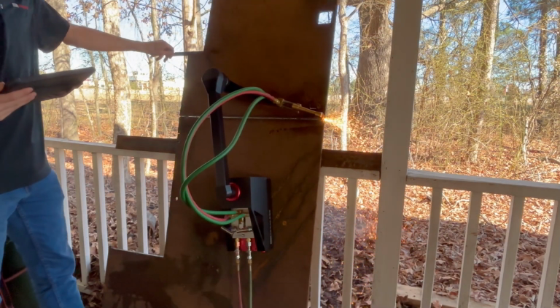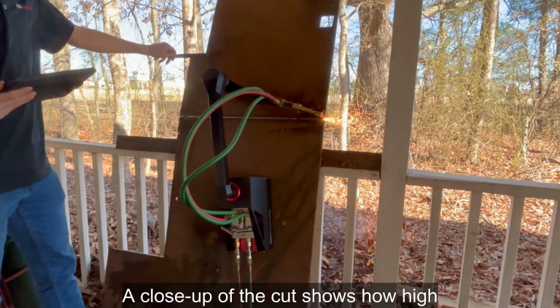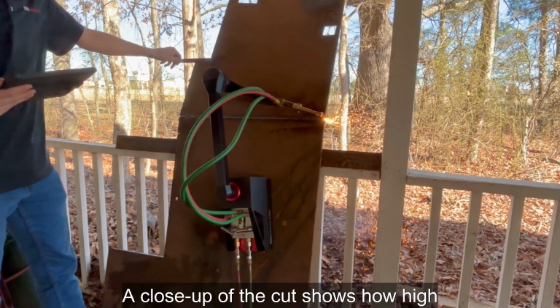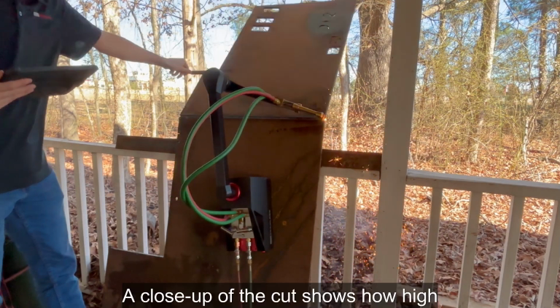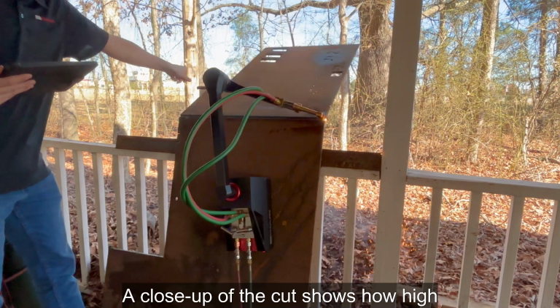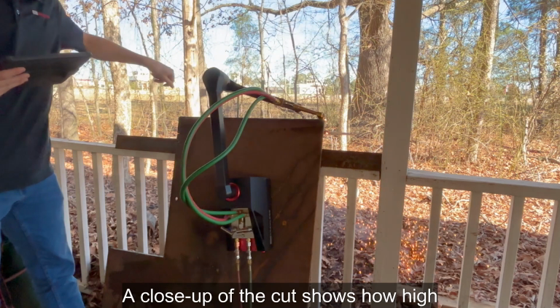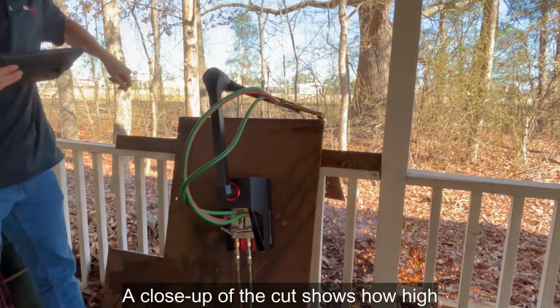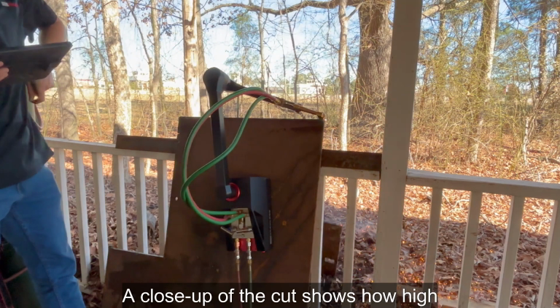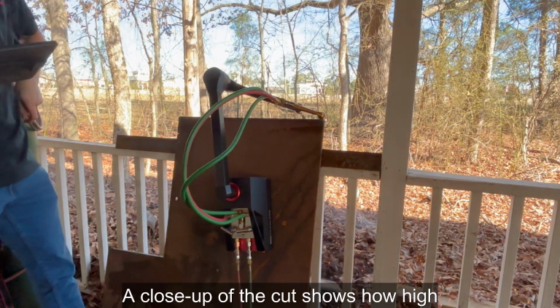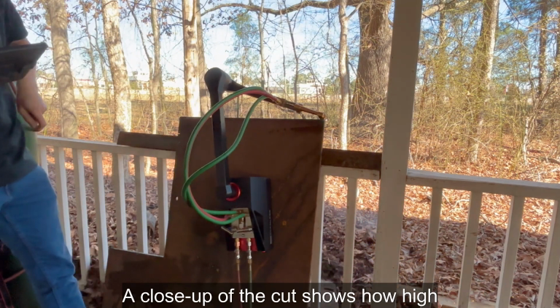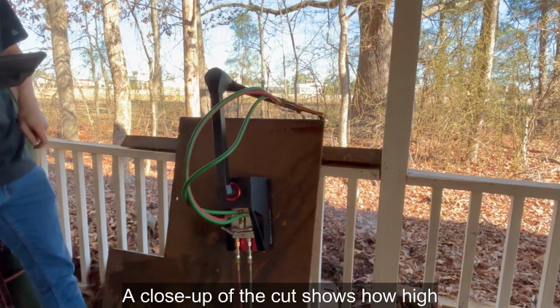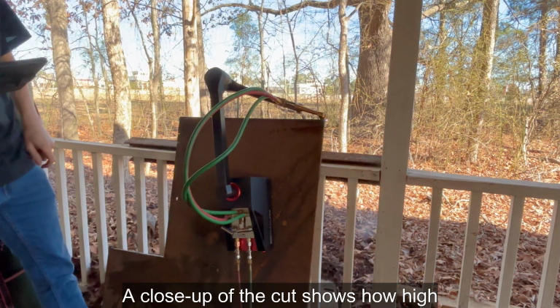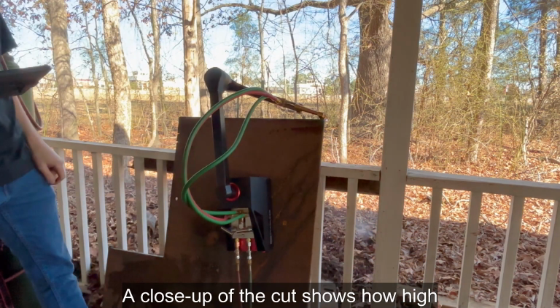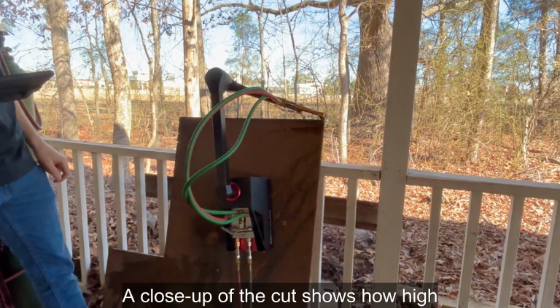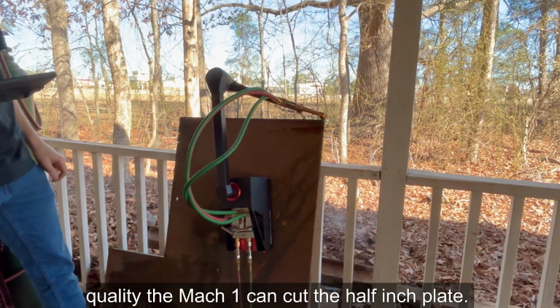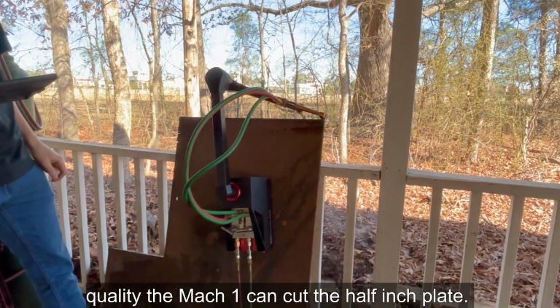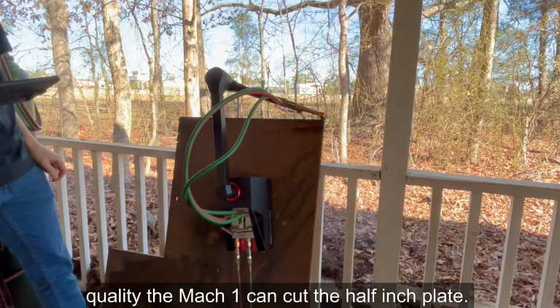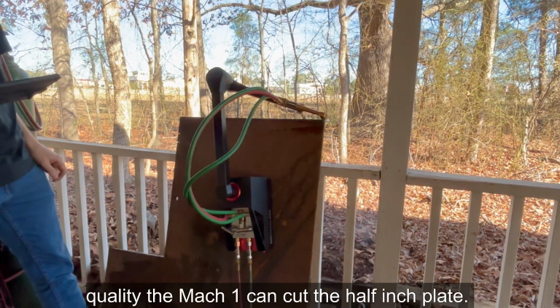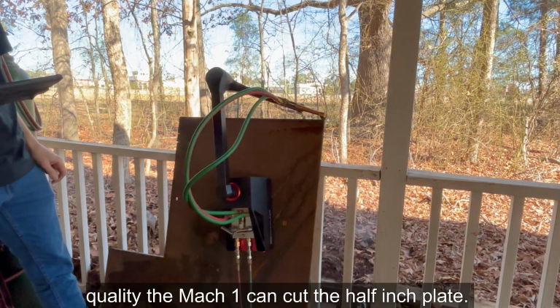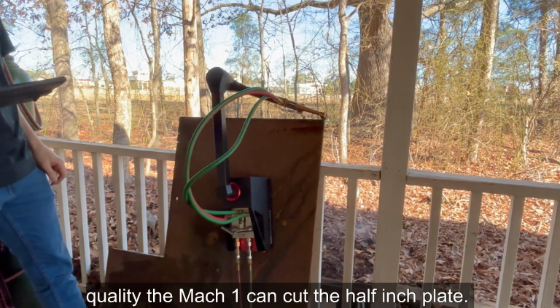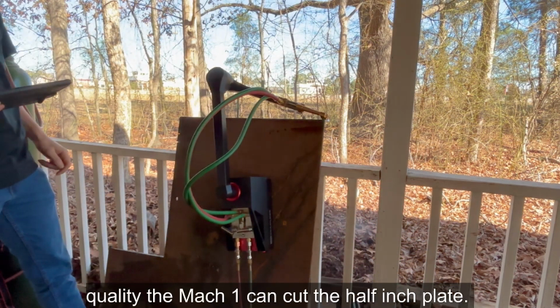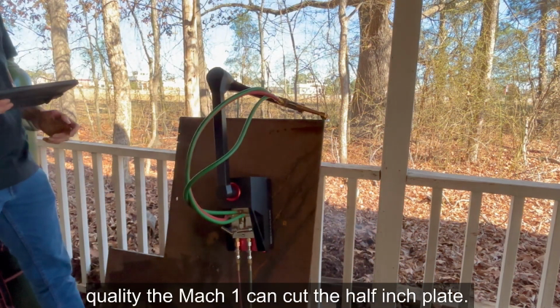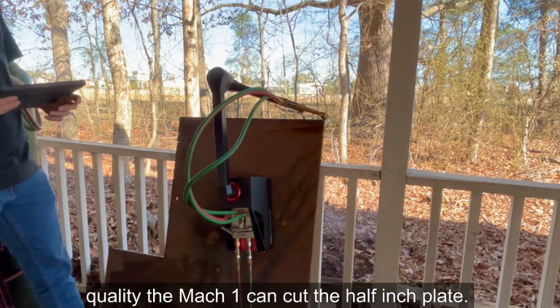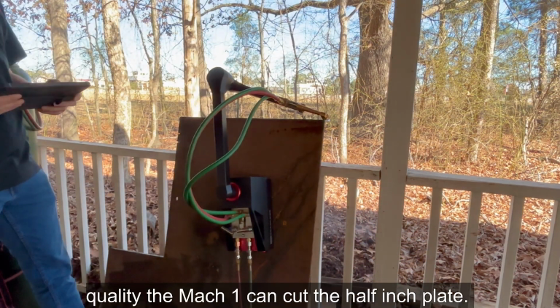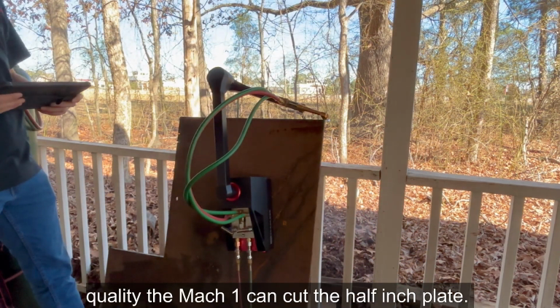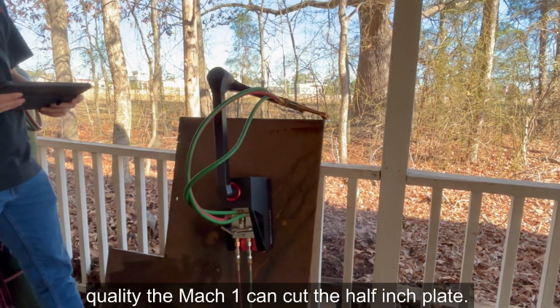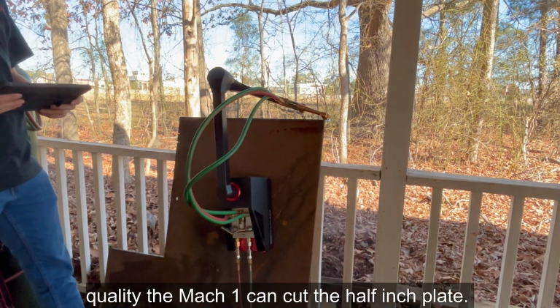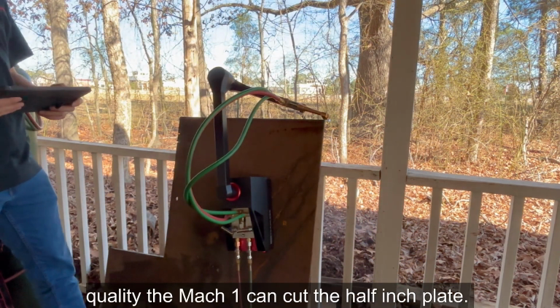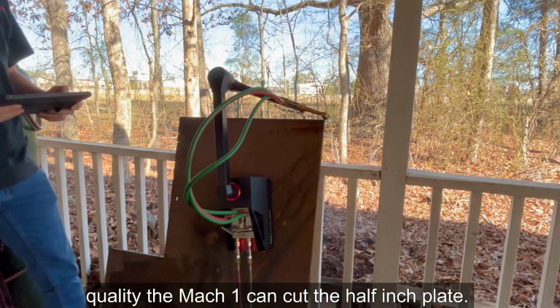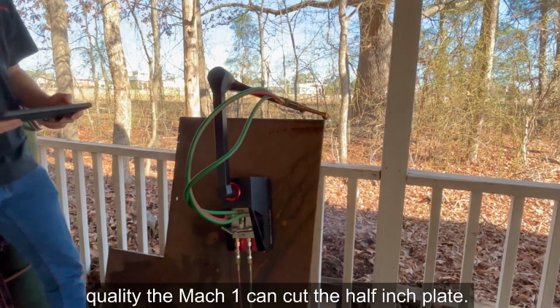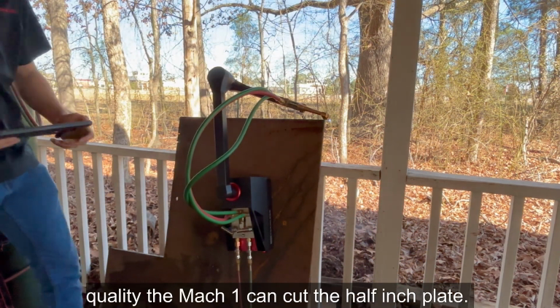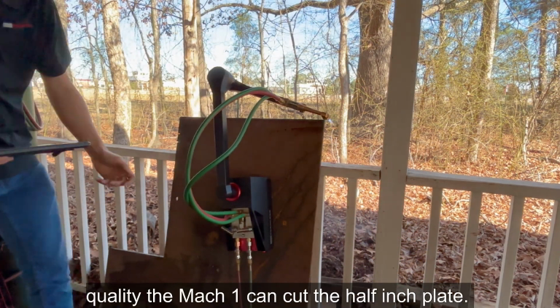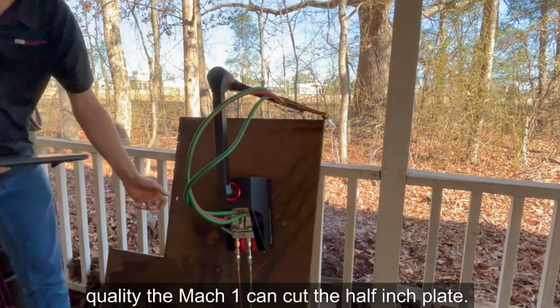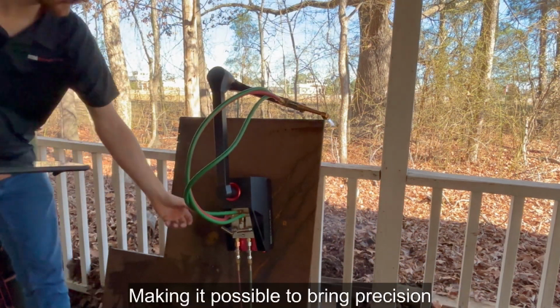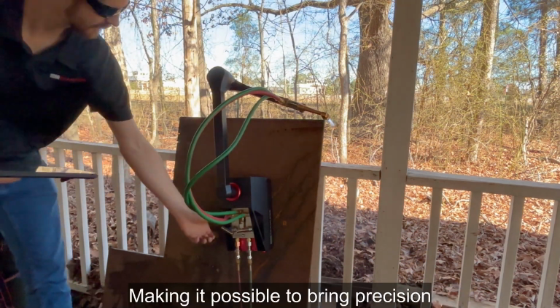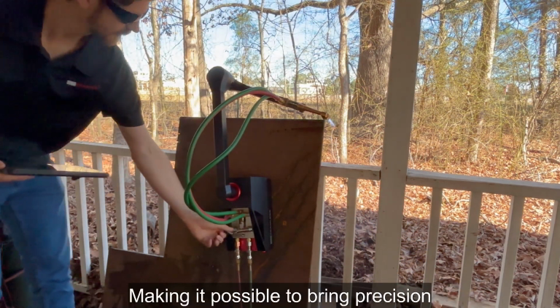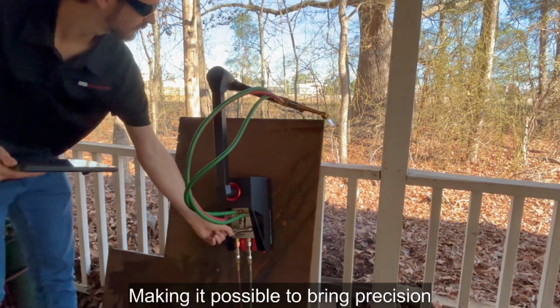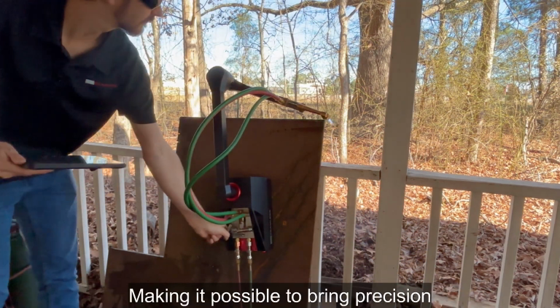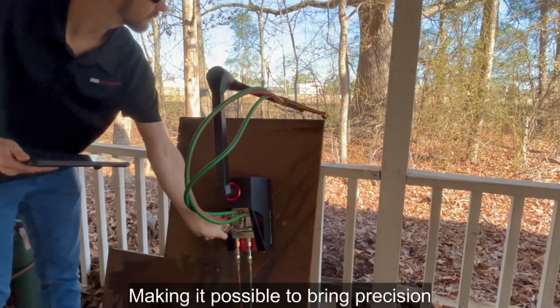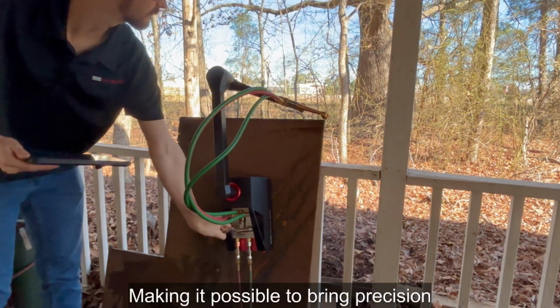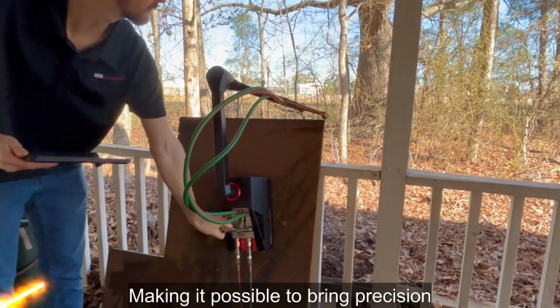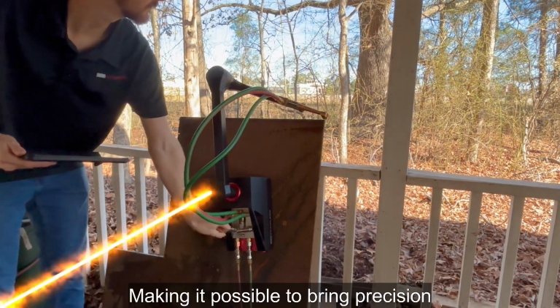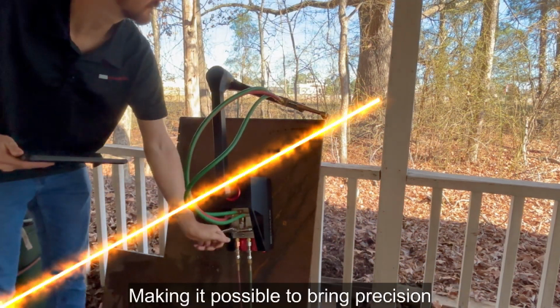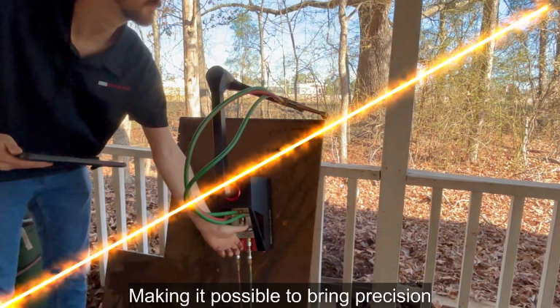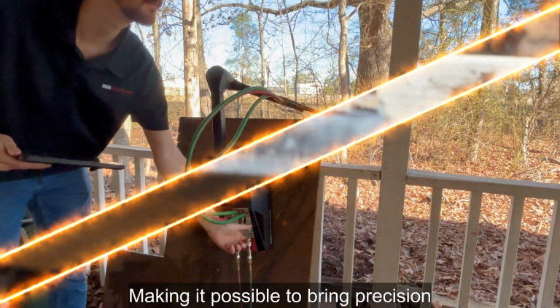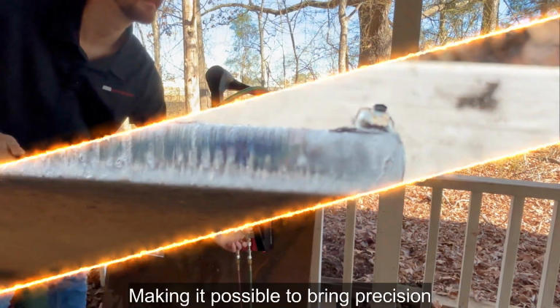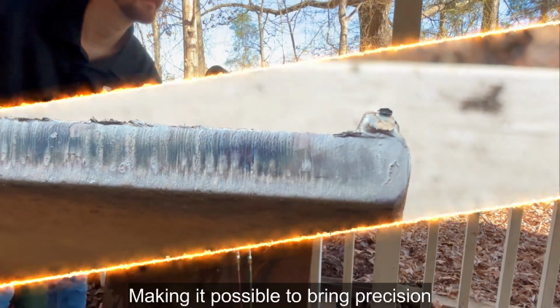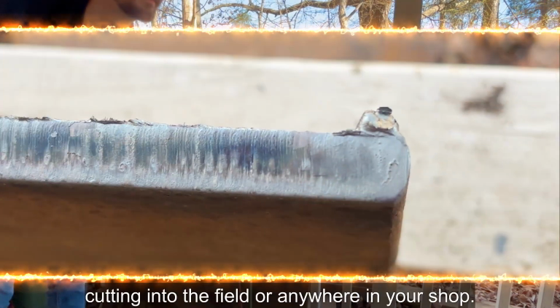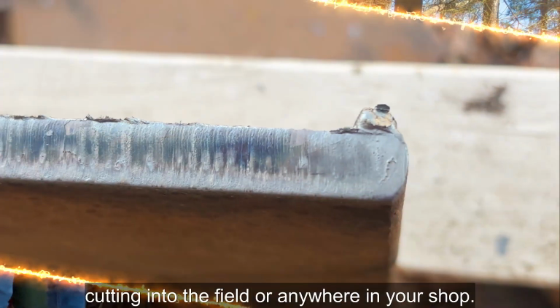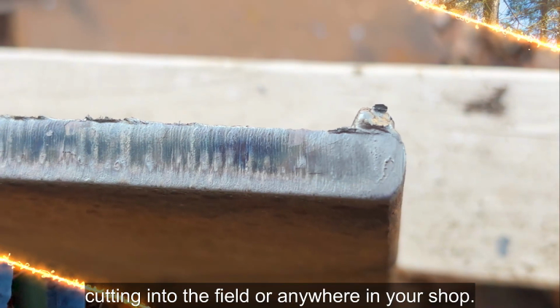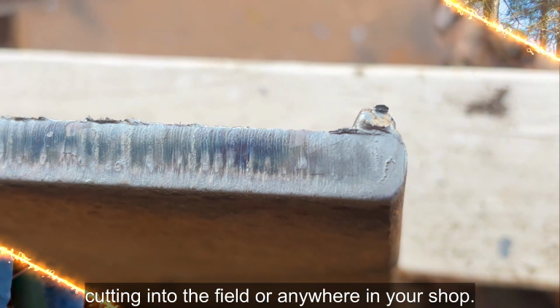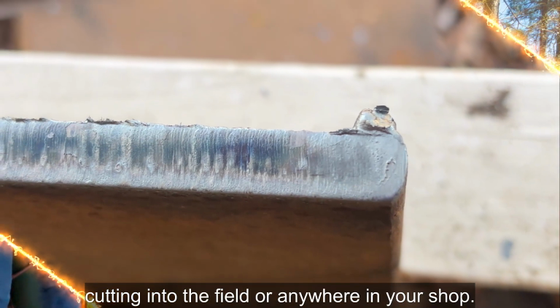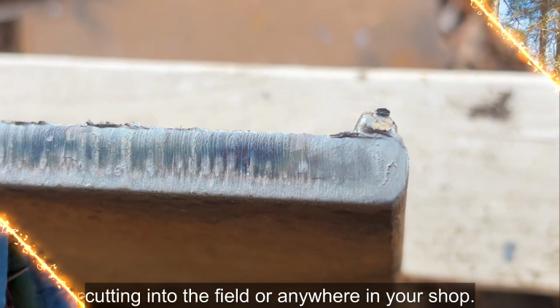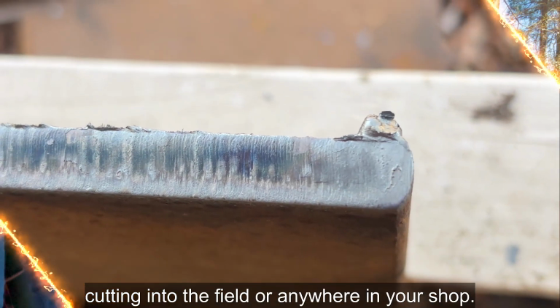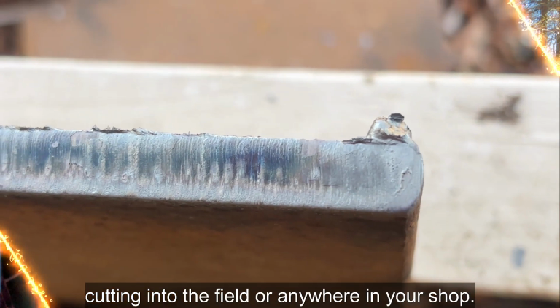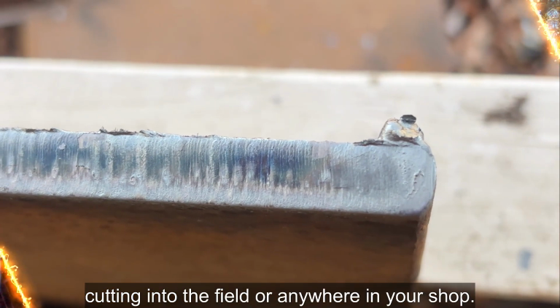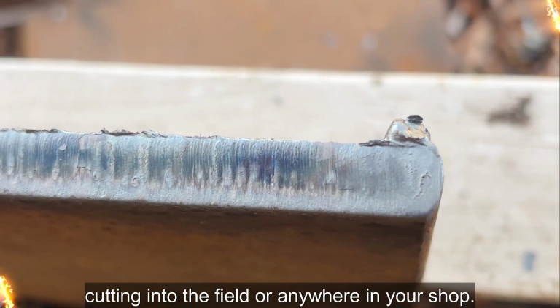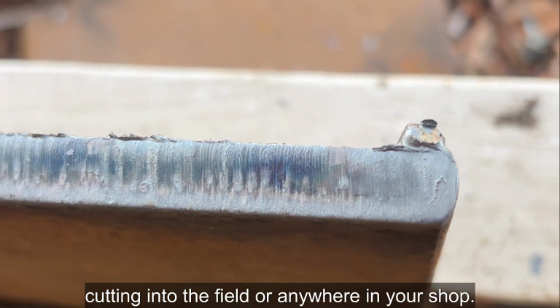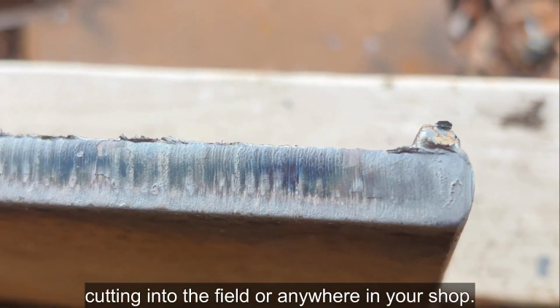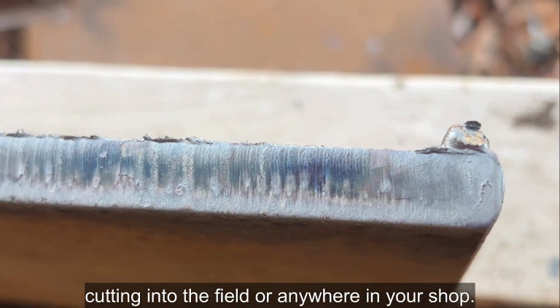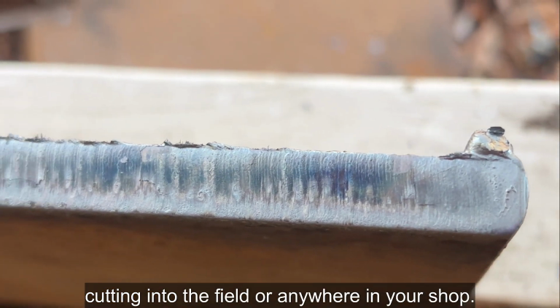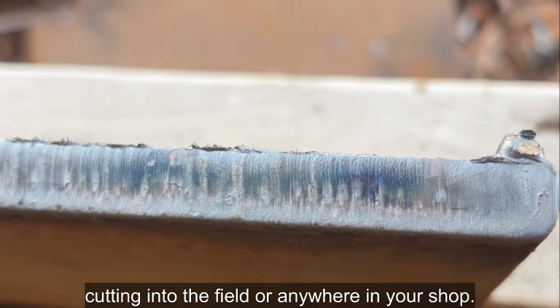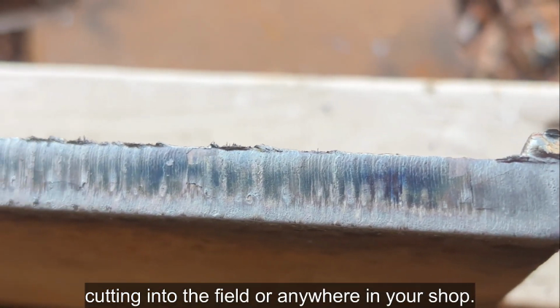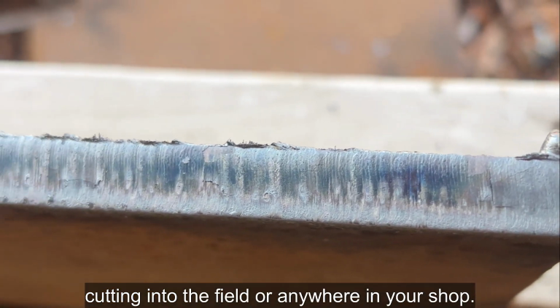A close-up of the cut shows how high quality the Mach 1 can cut the half-inch plate, making it possible to bring precision cutting into the field or anywhere in your shop.